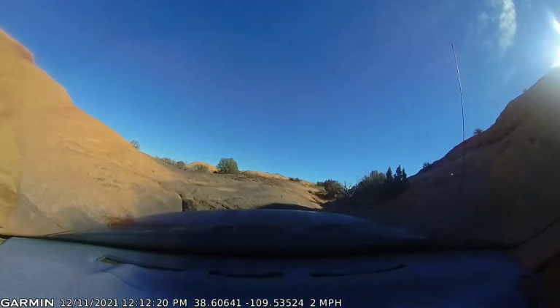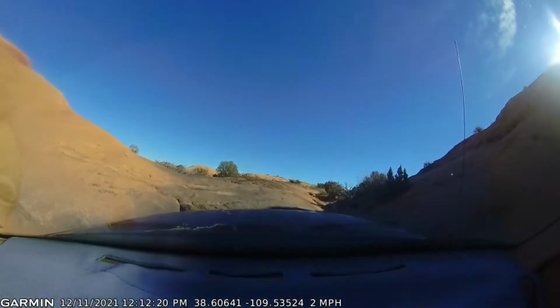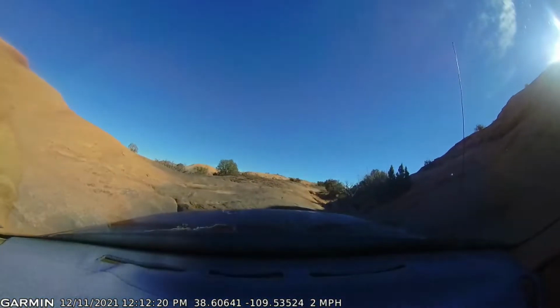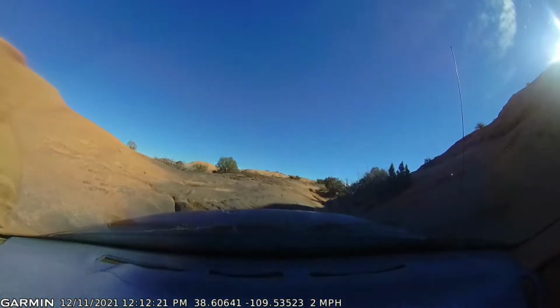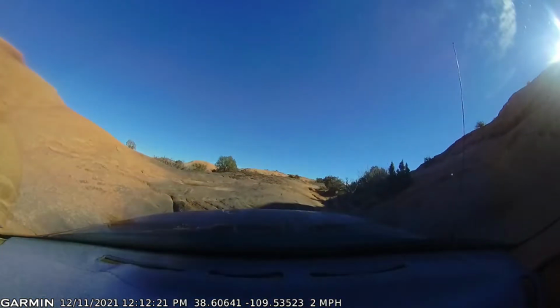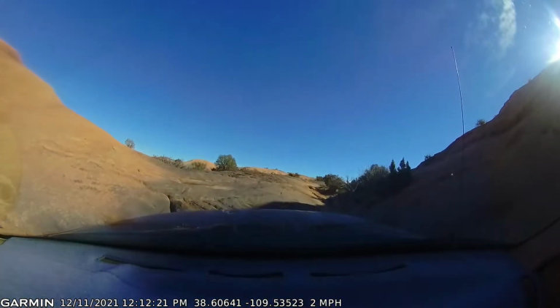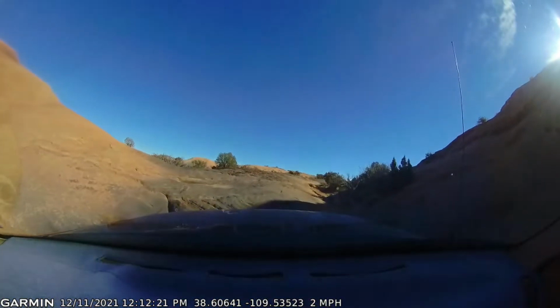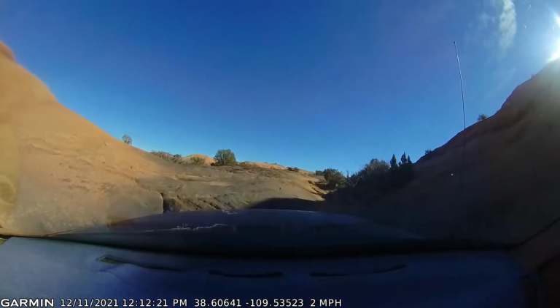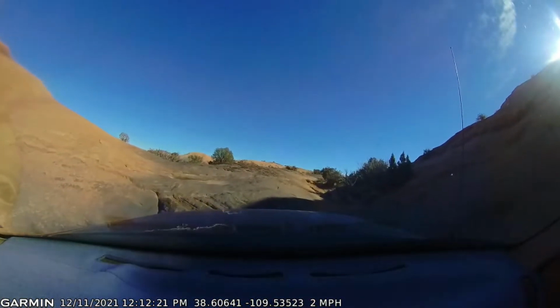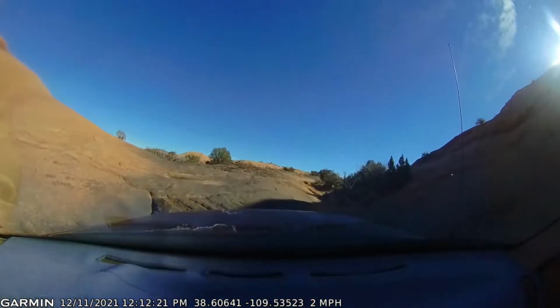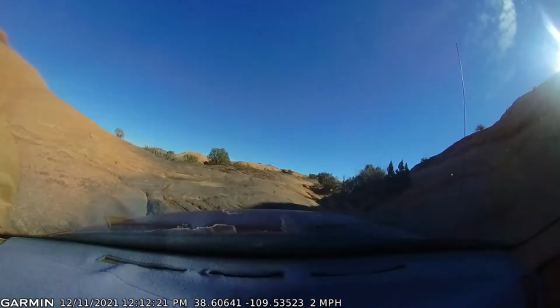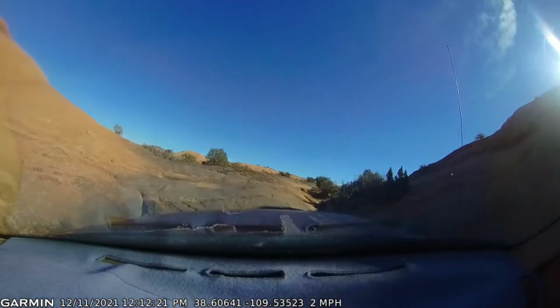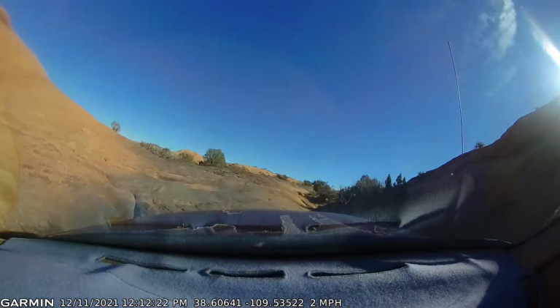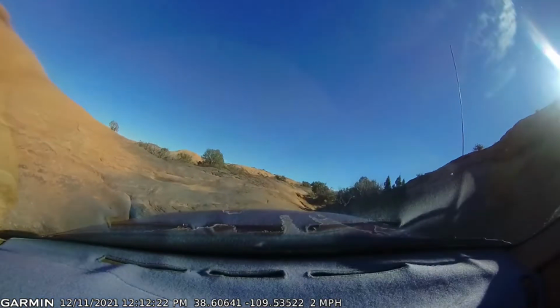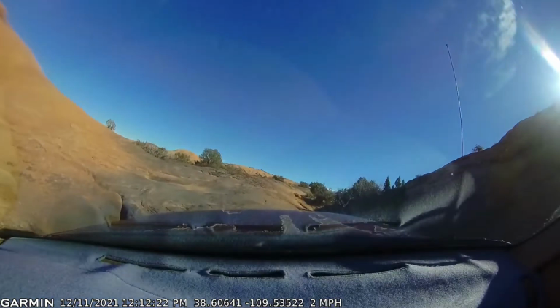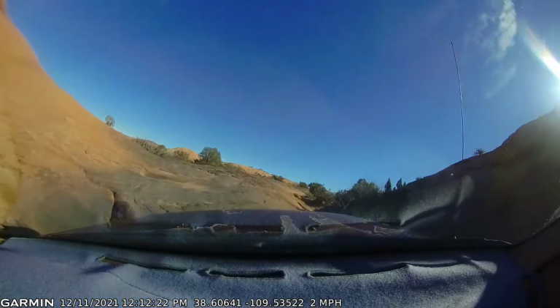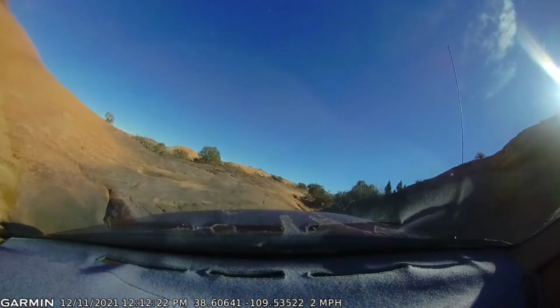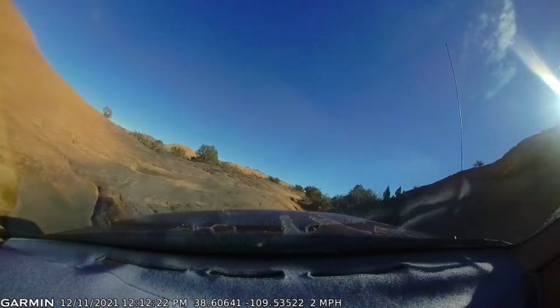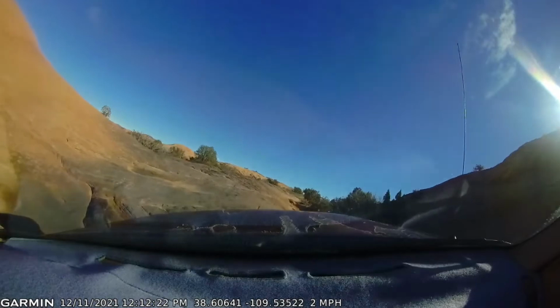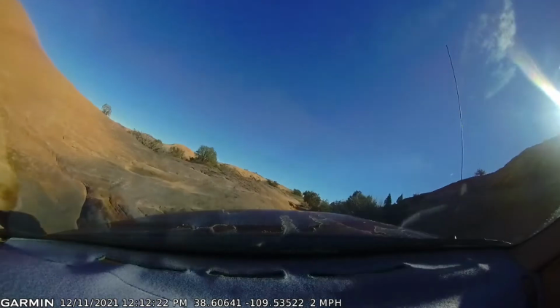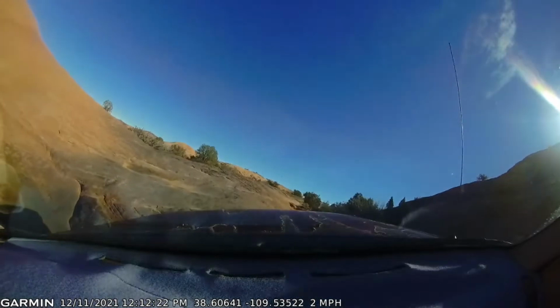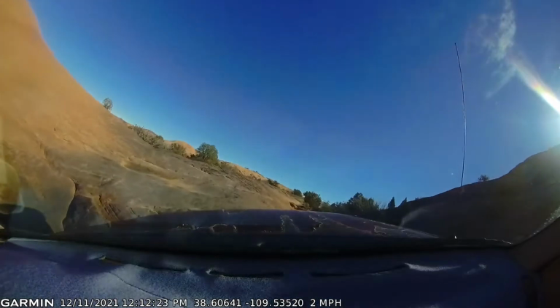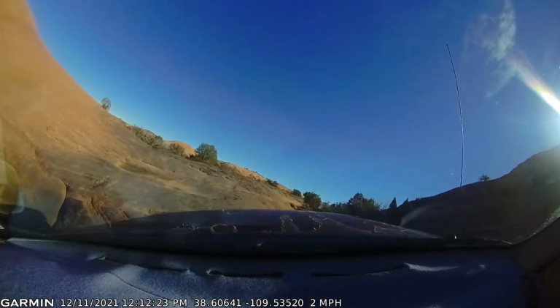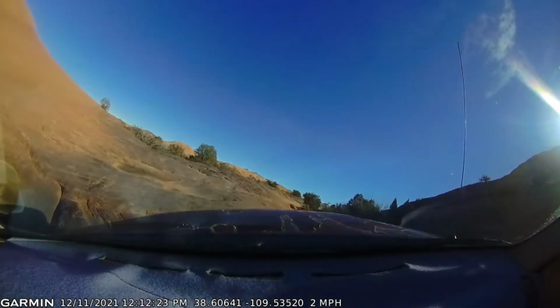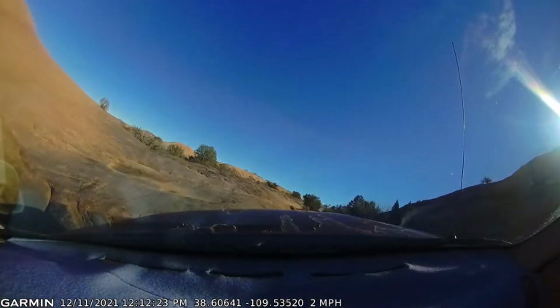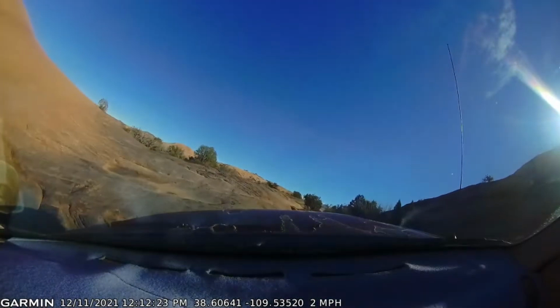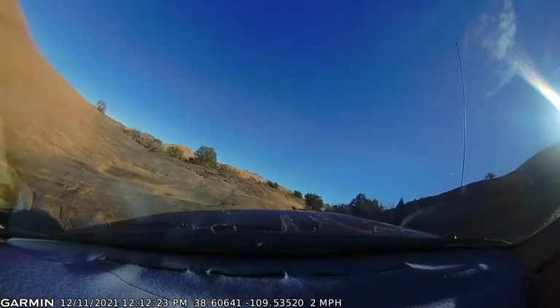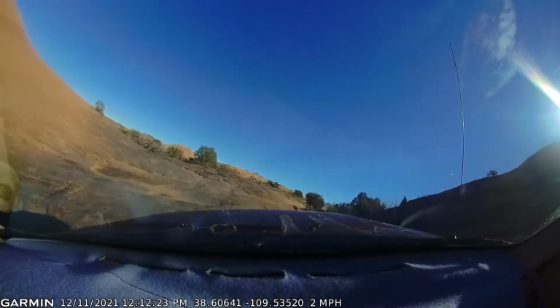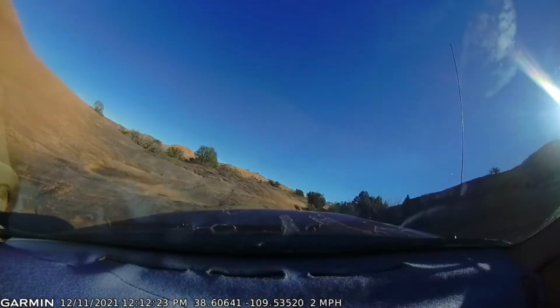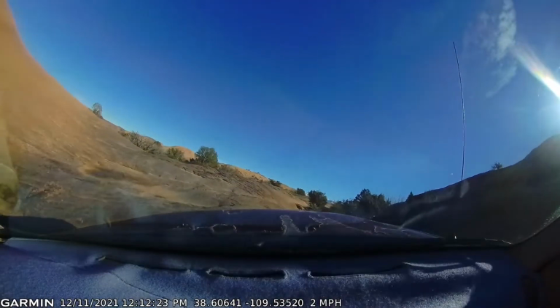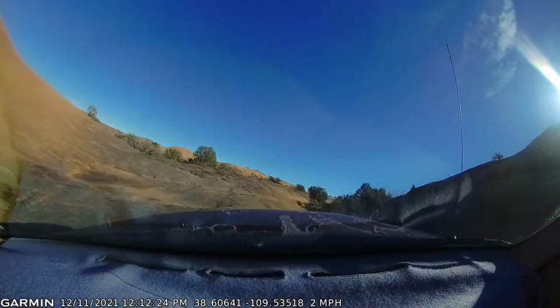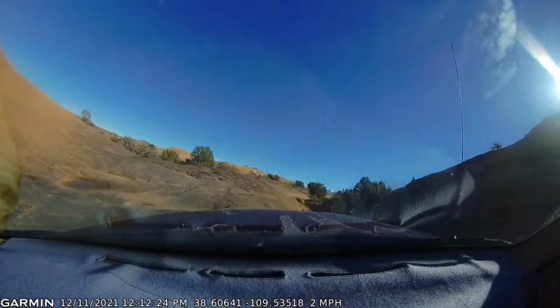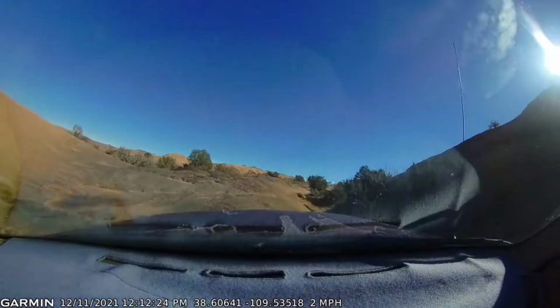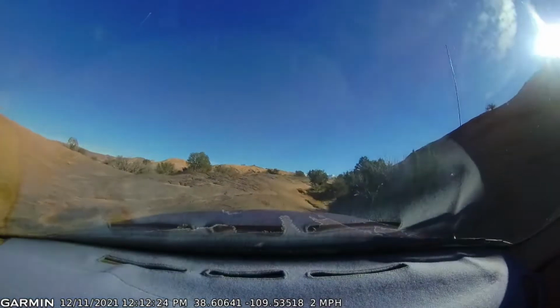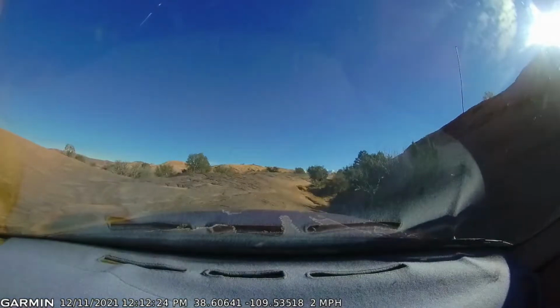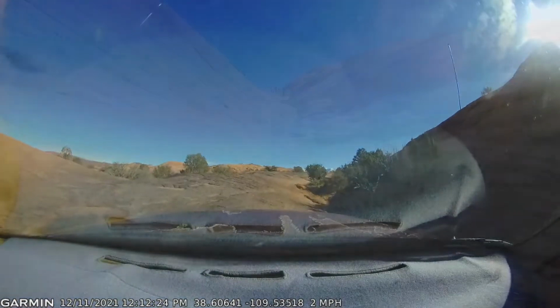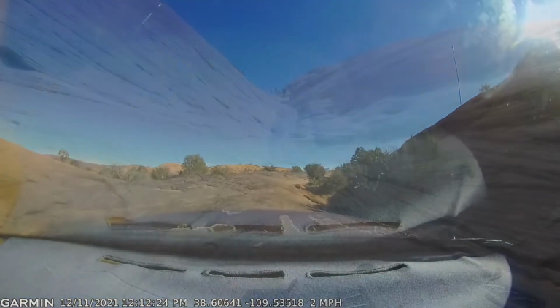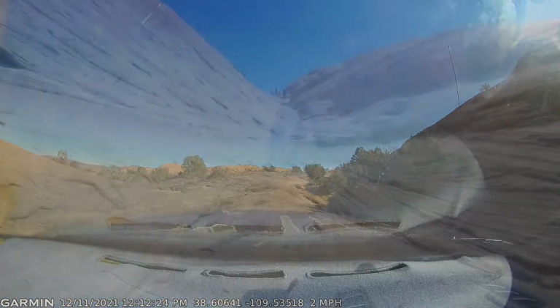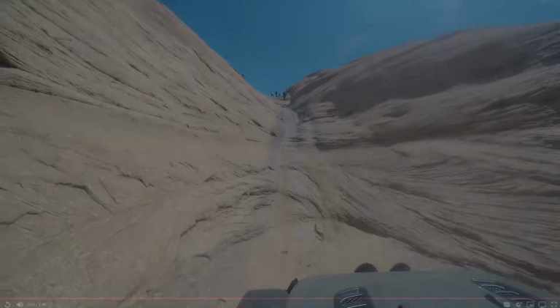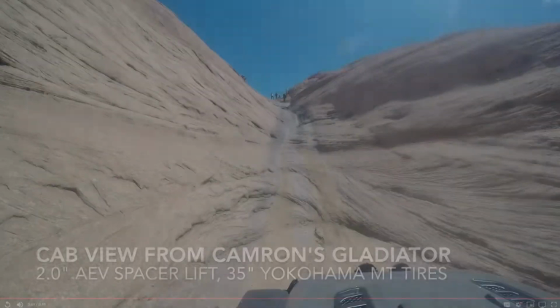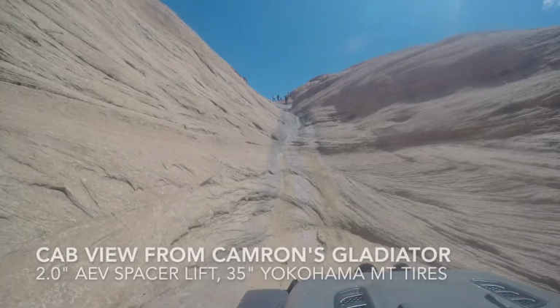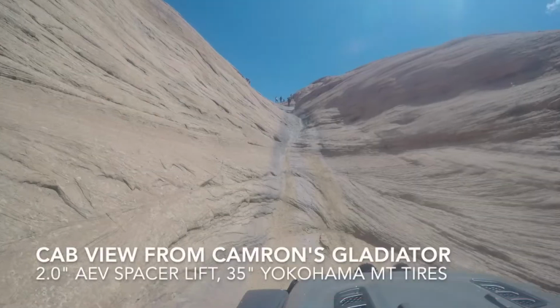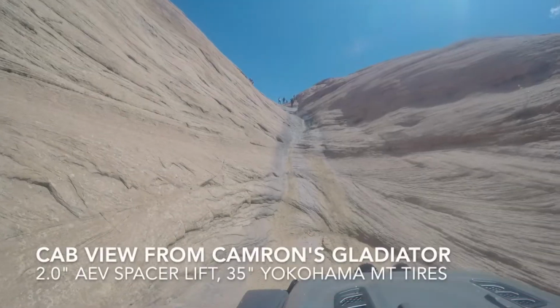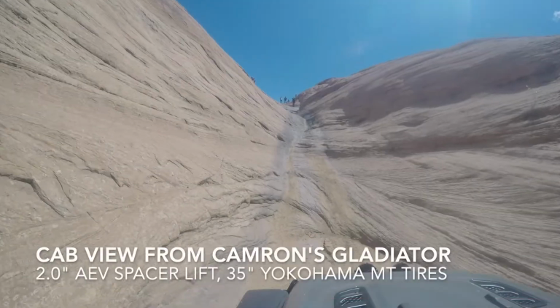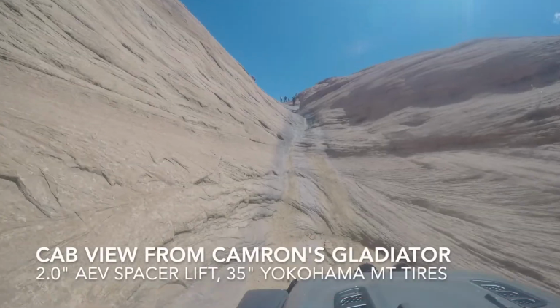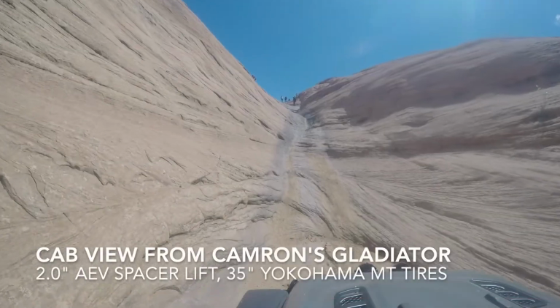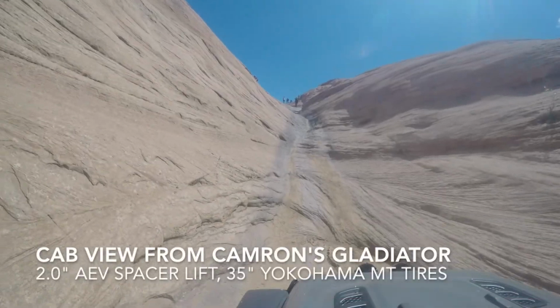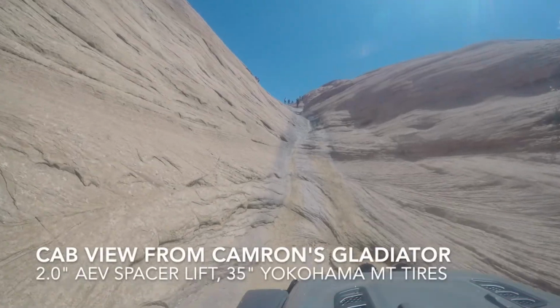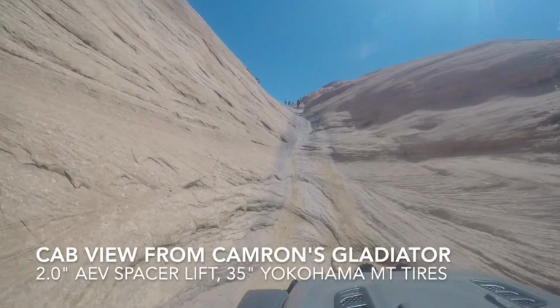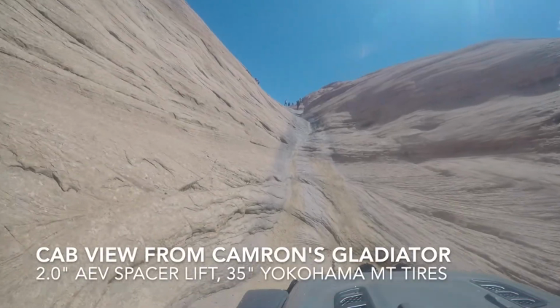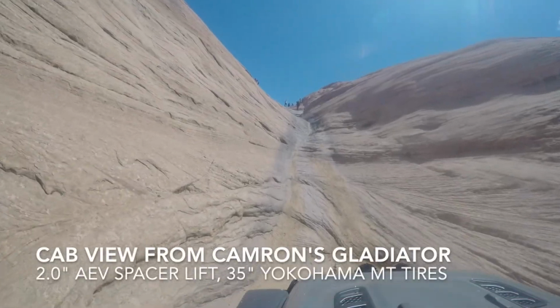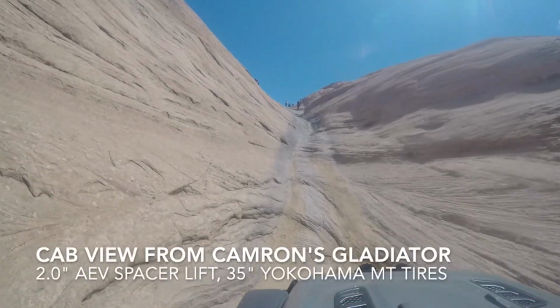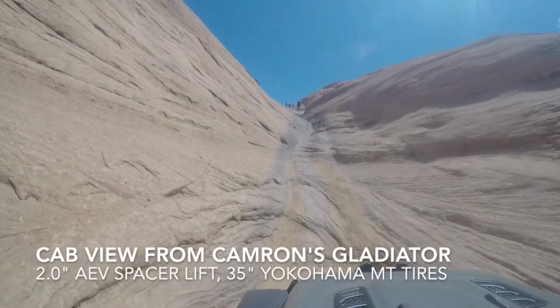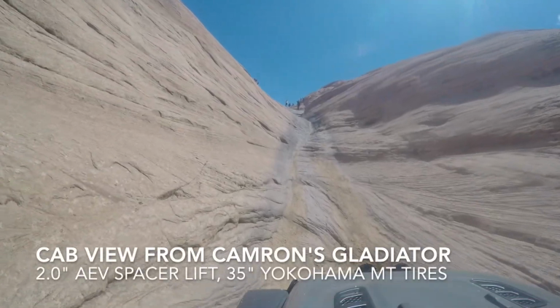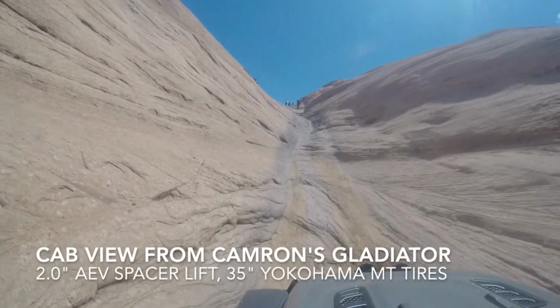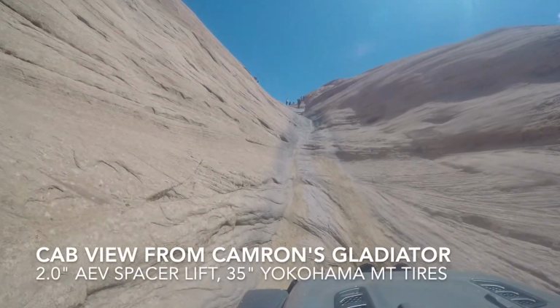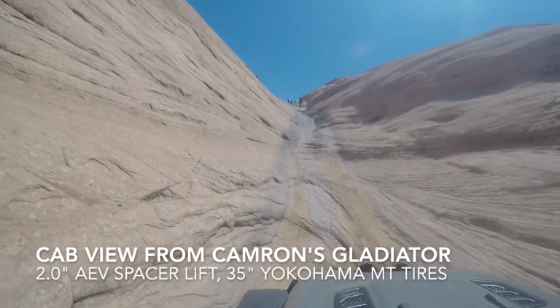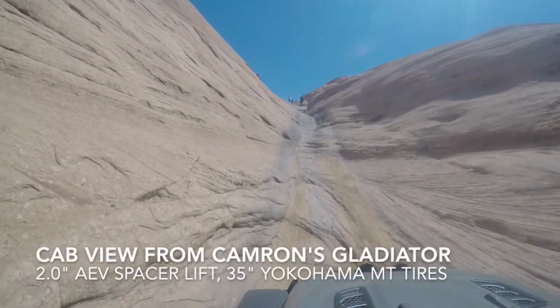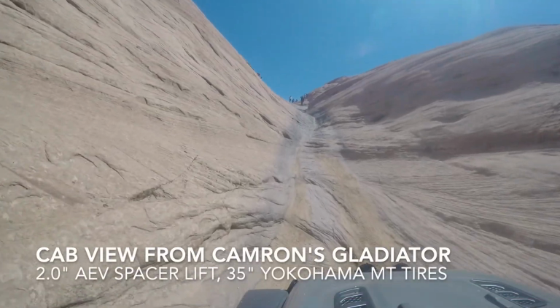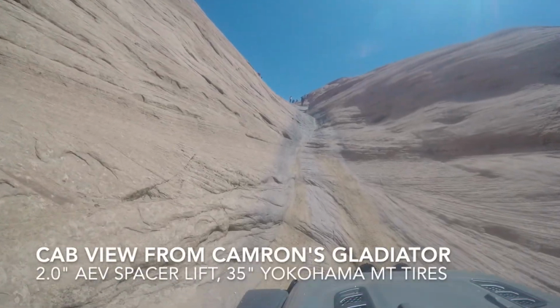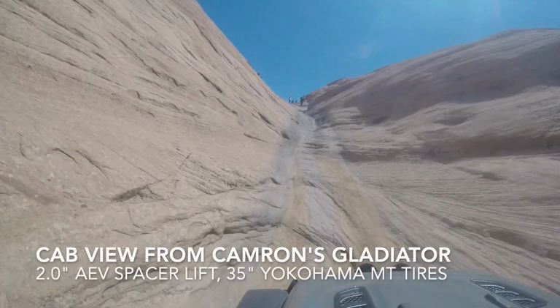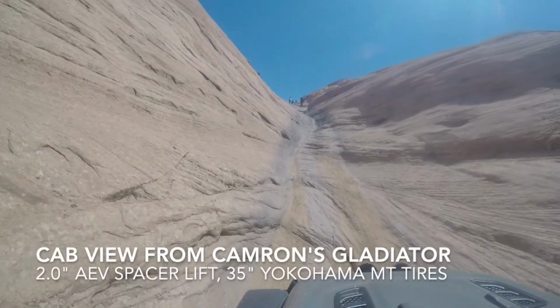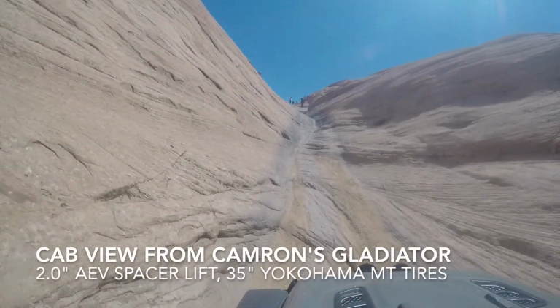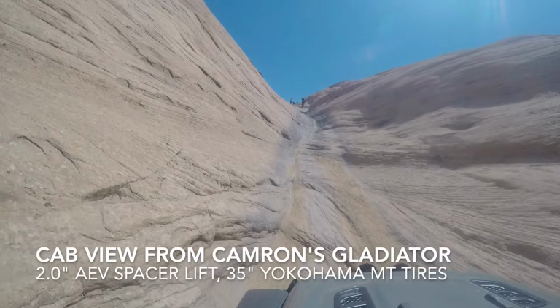Man, how about a round of applause for Todd? First time wheeling in Moab and he makes it up Hell's Gate successfully. It's awesome.